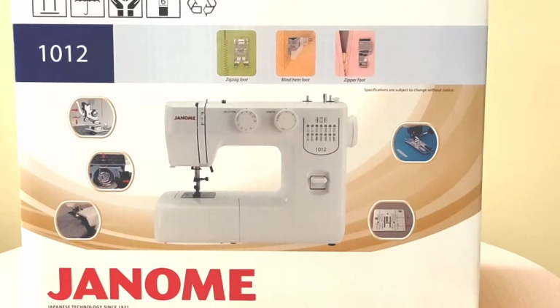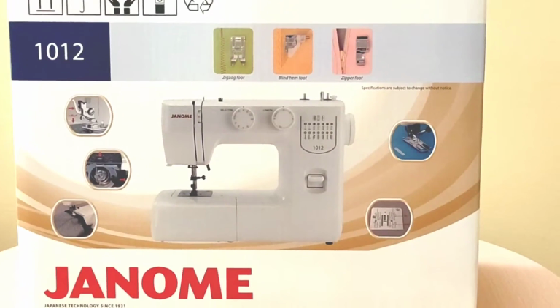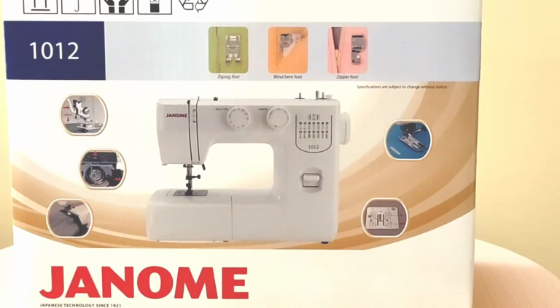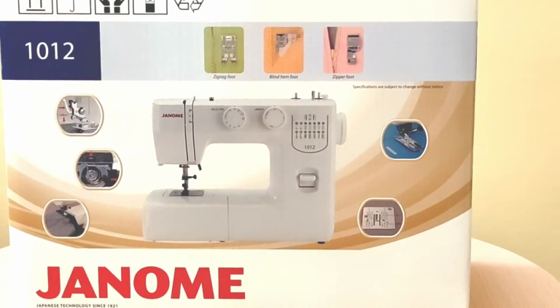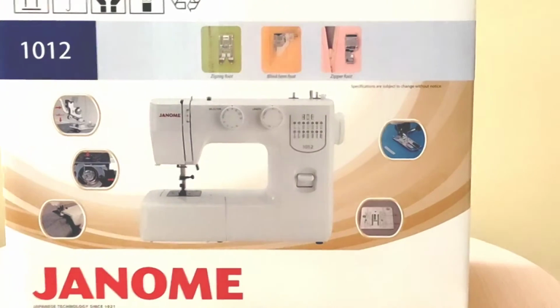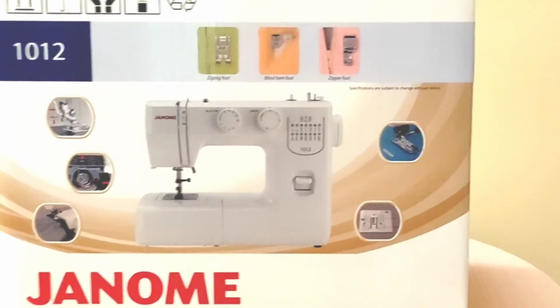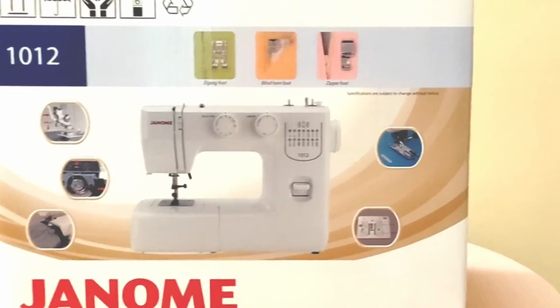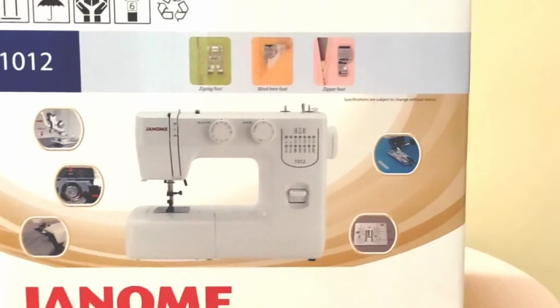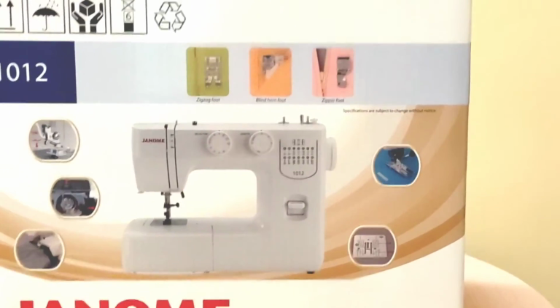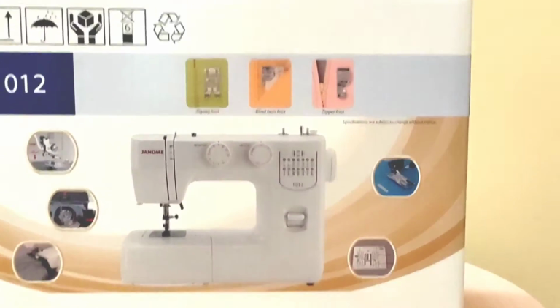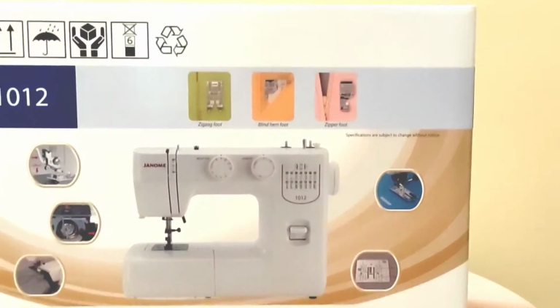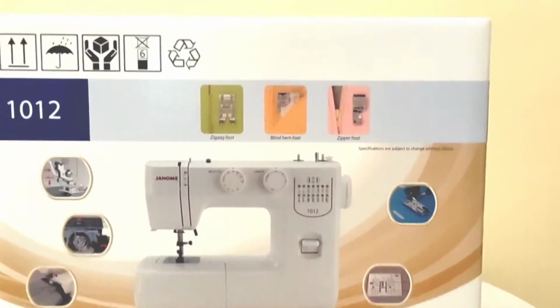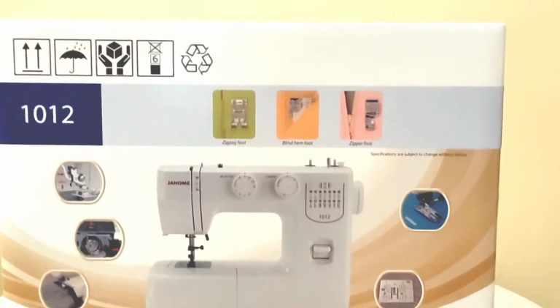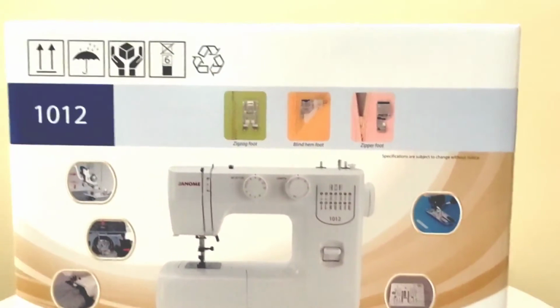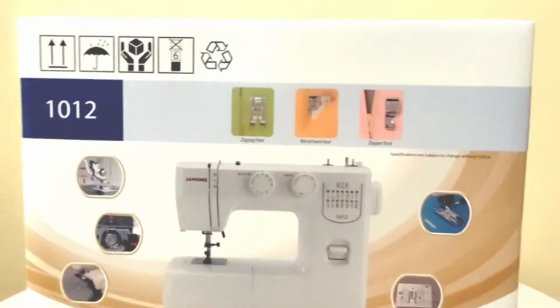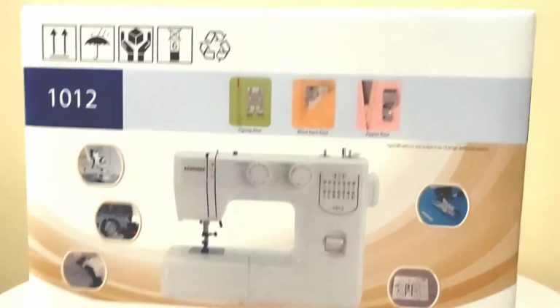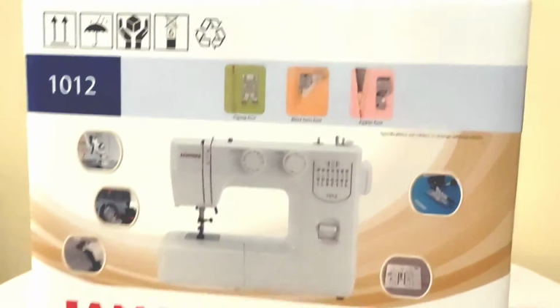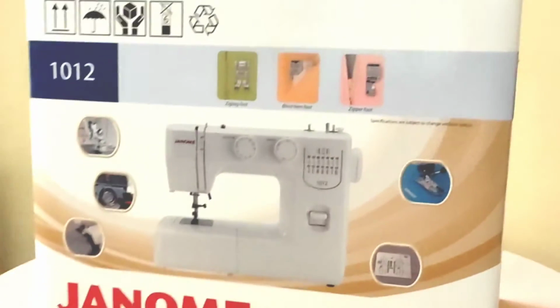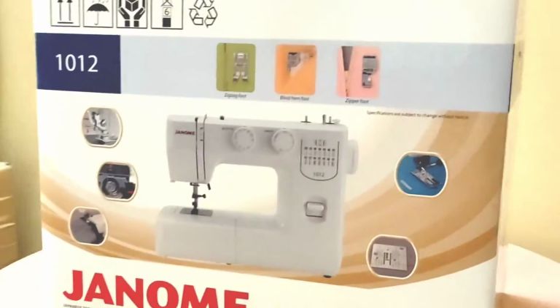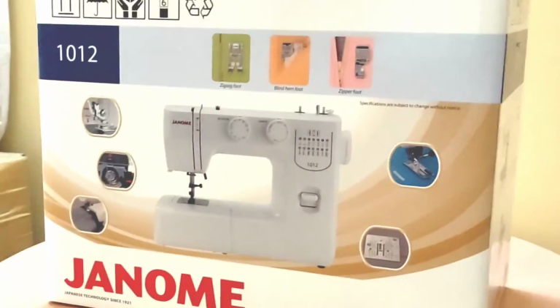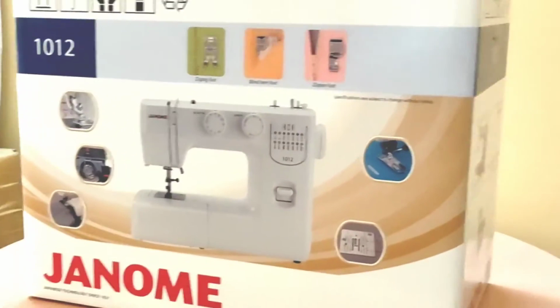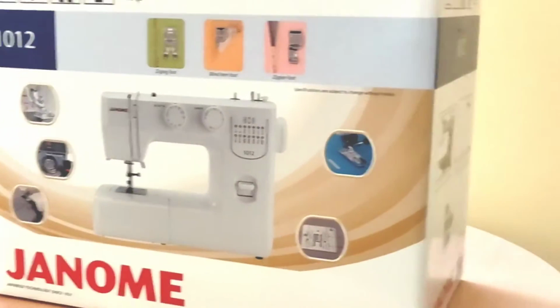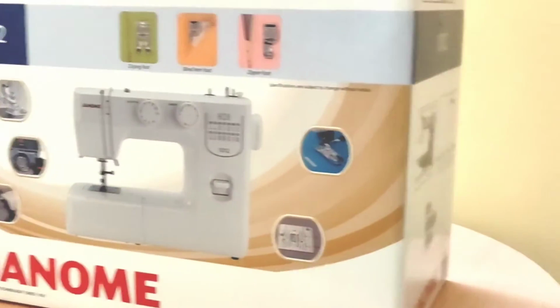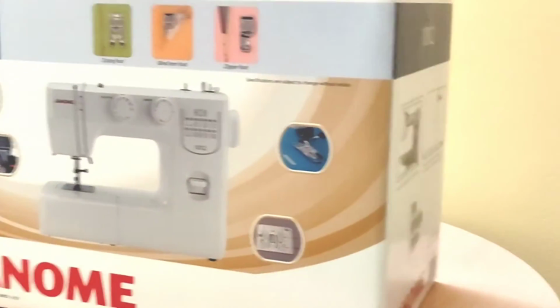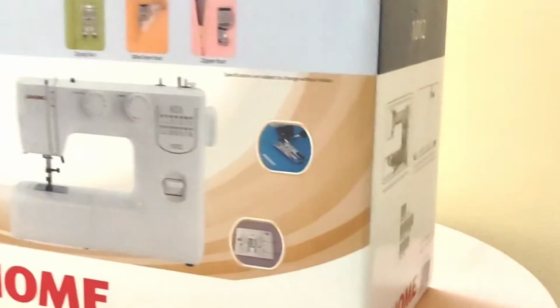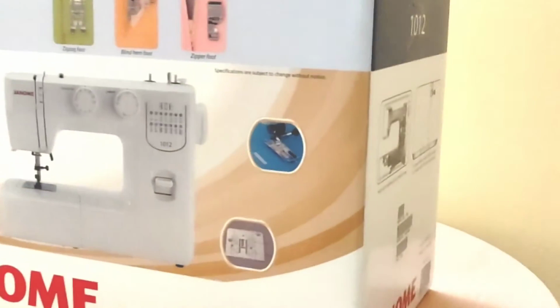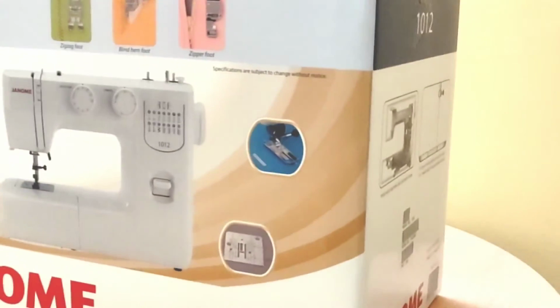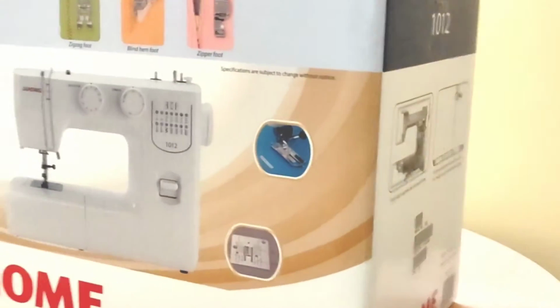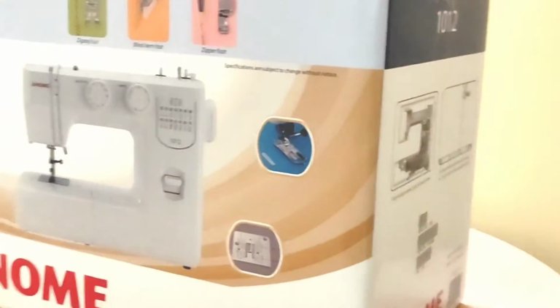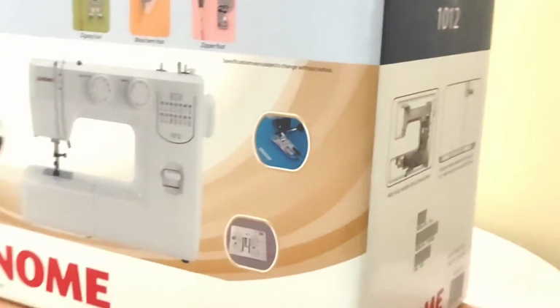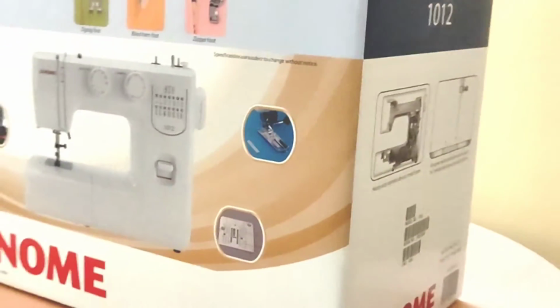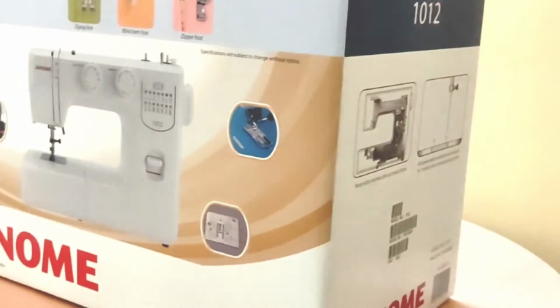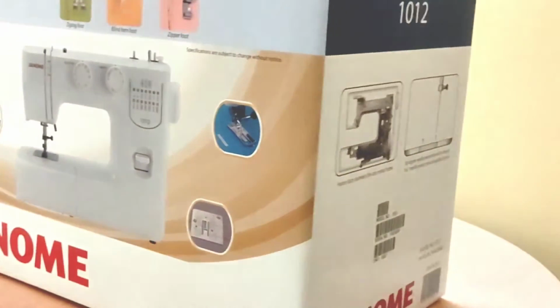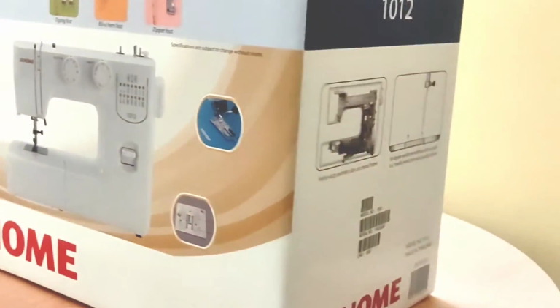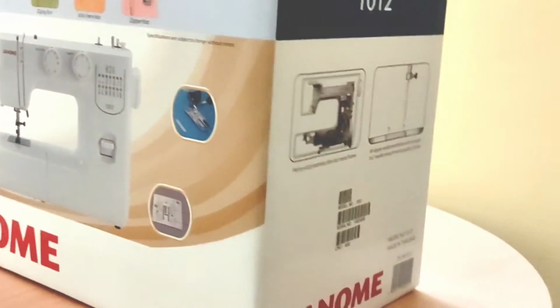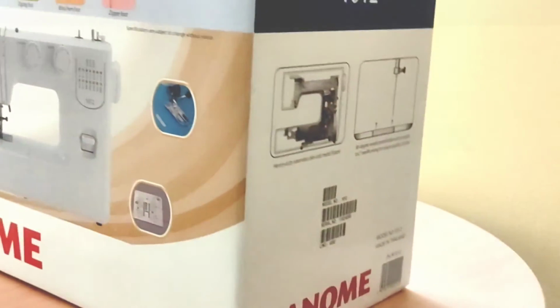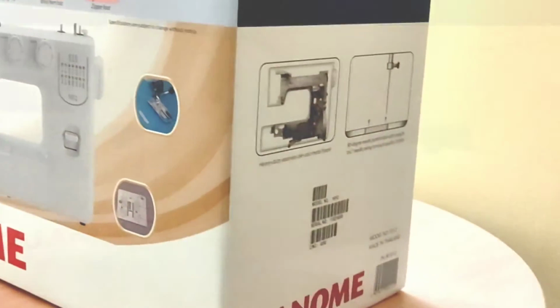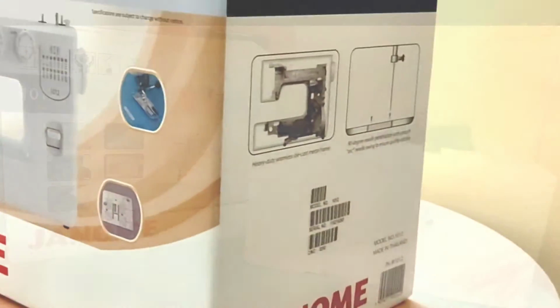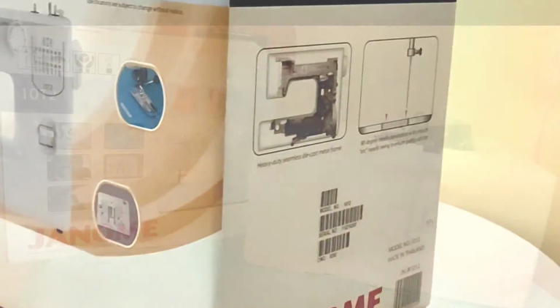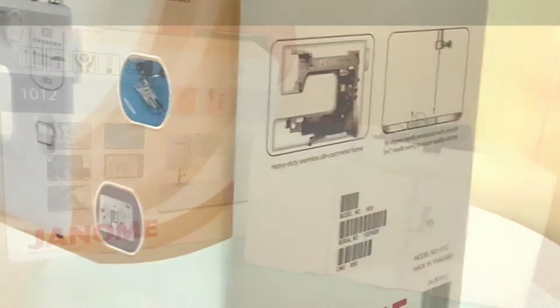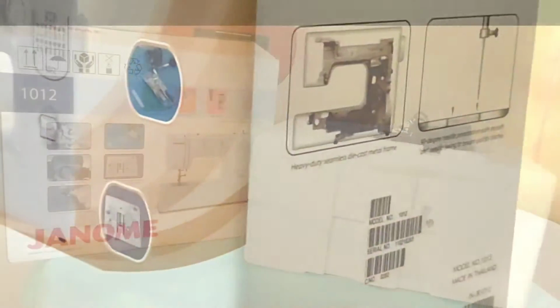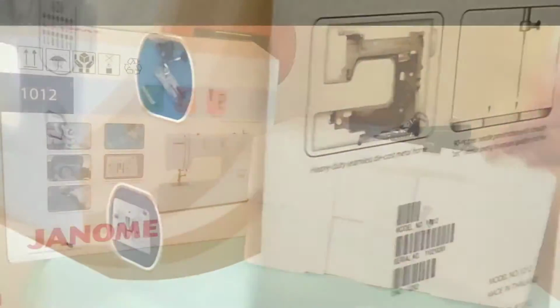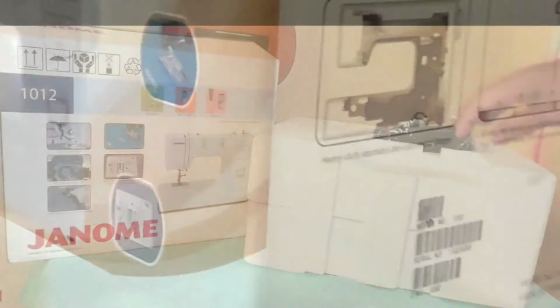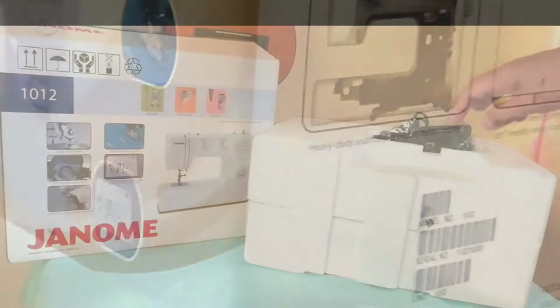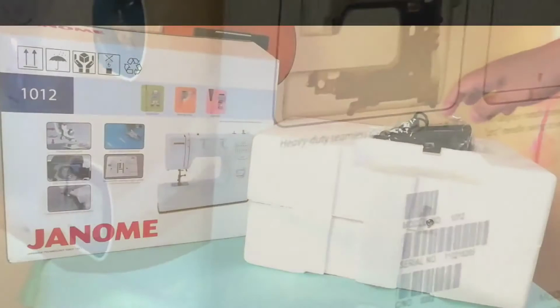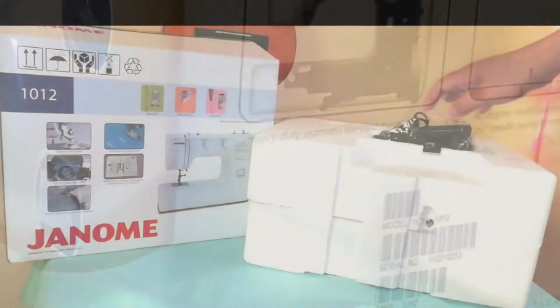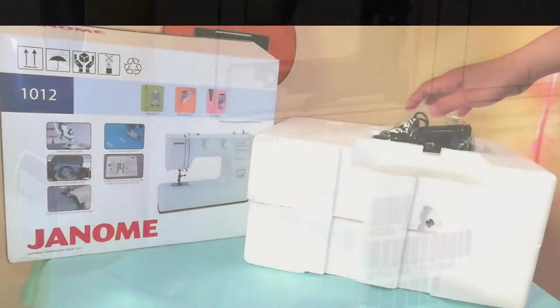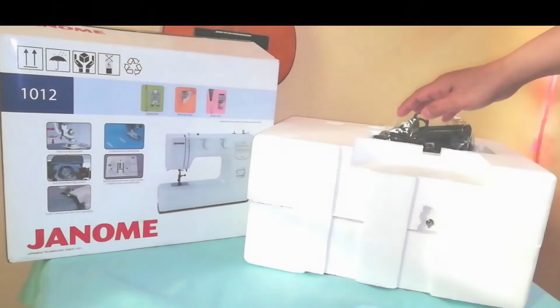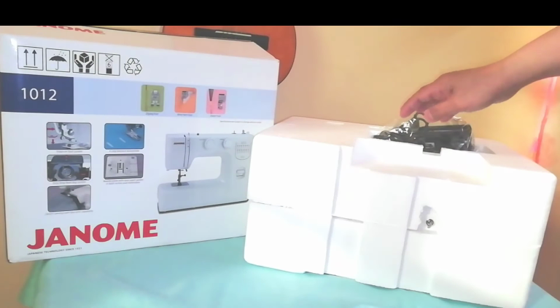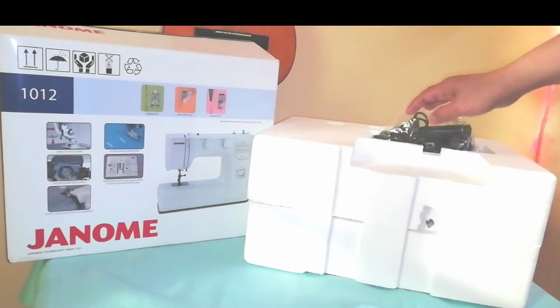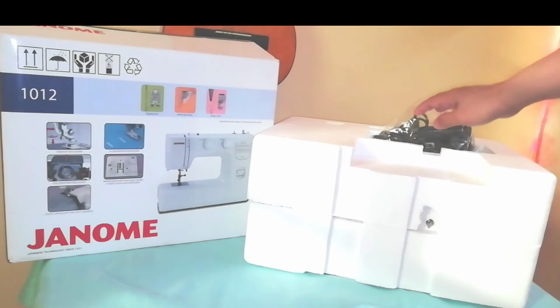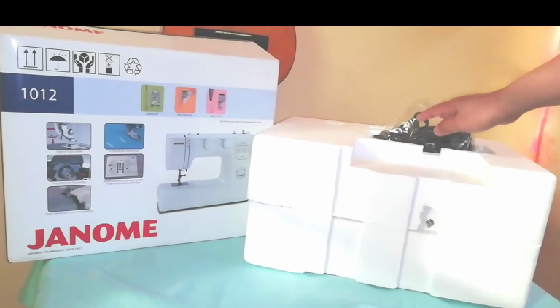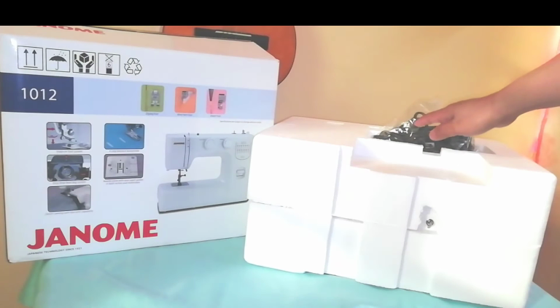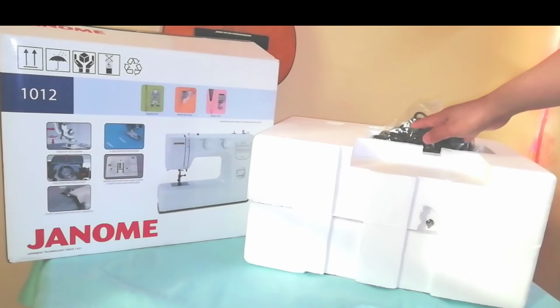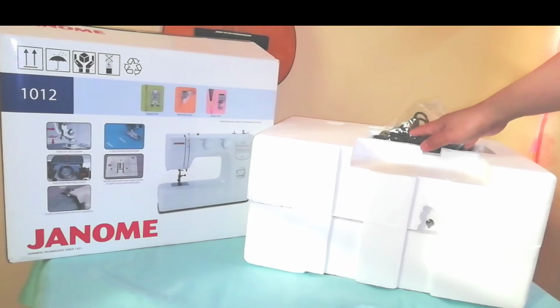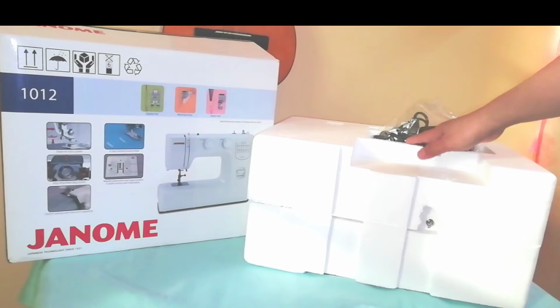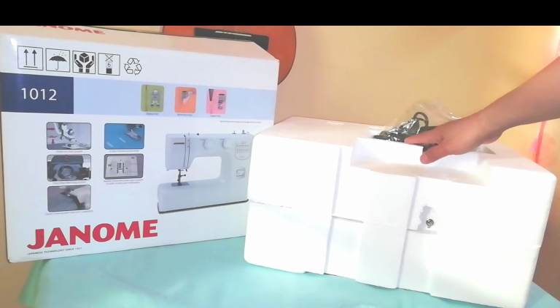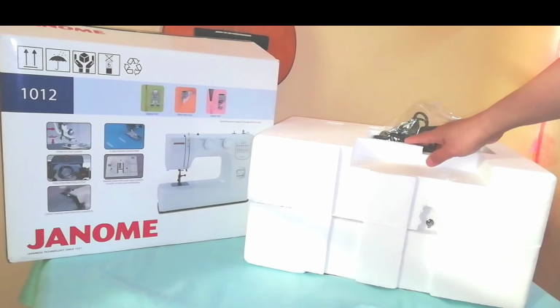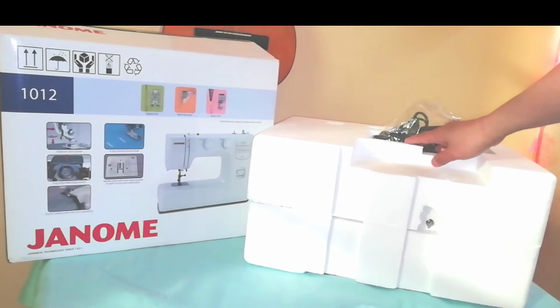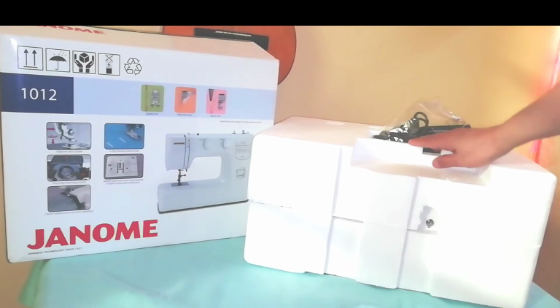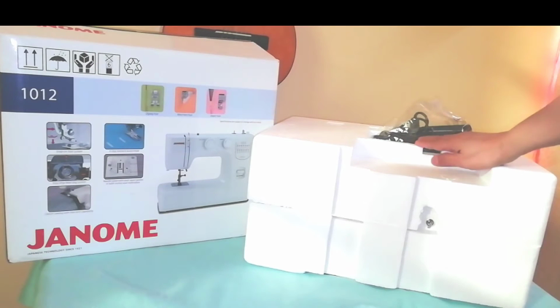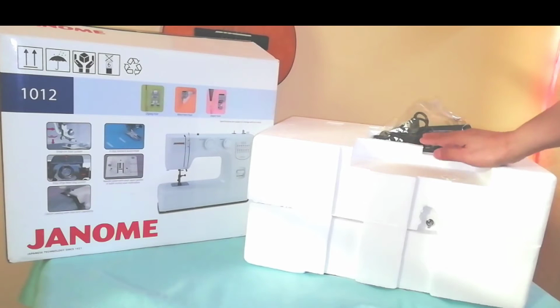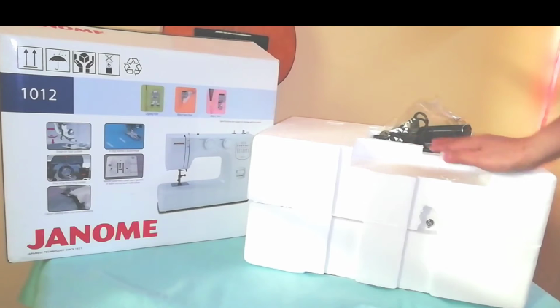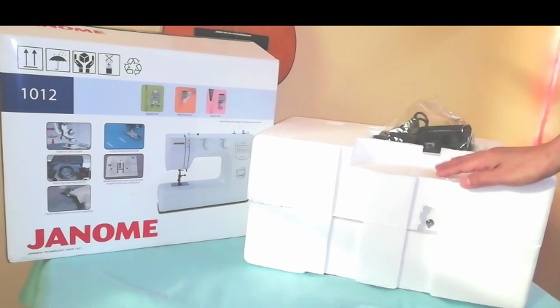Hi guys! For this video, we are going to unbox my Janome JR1012.